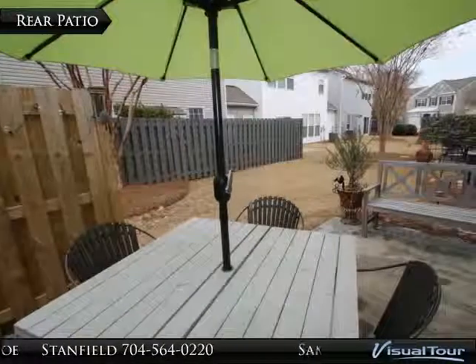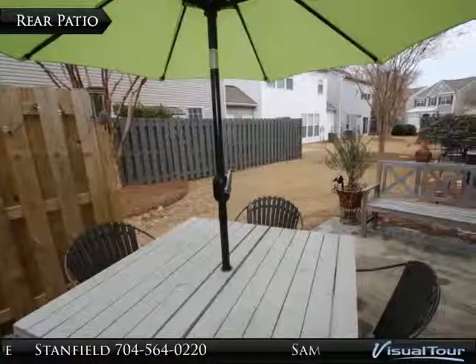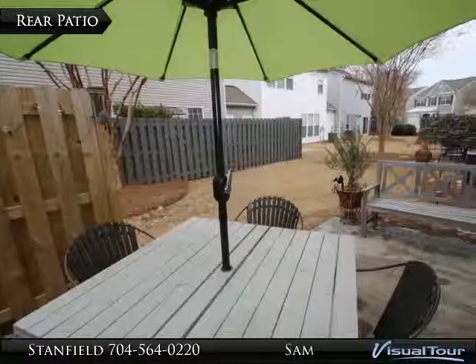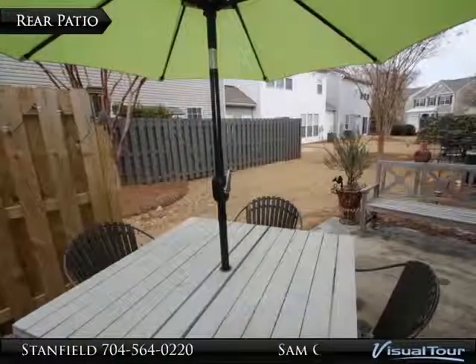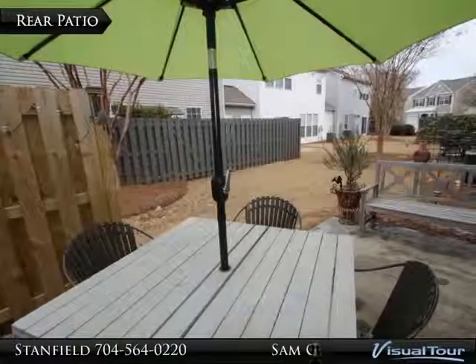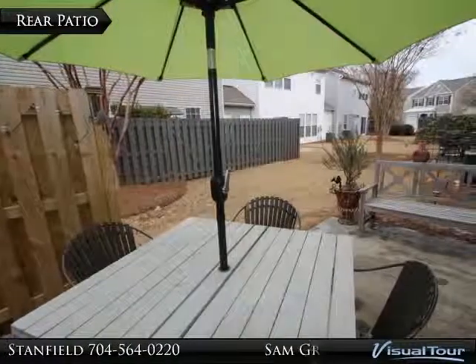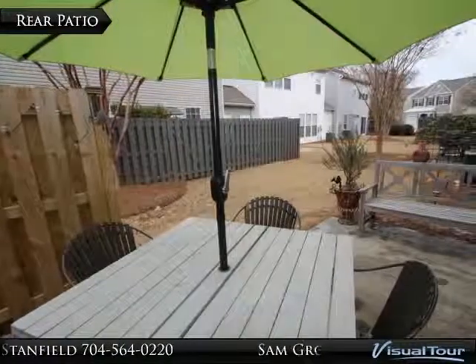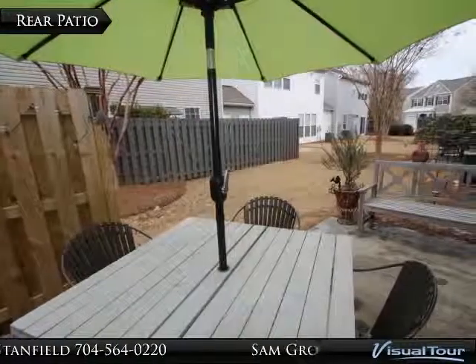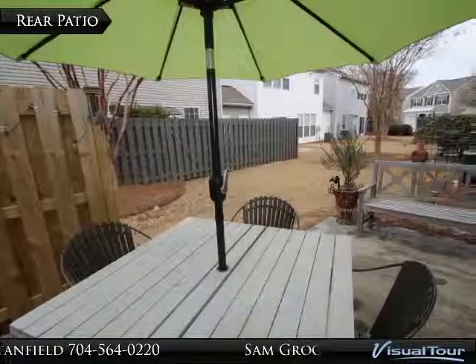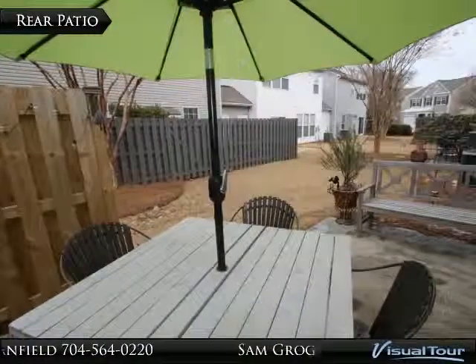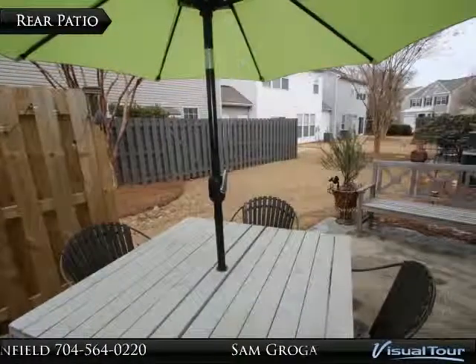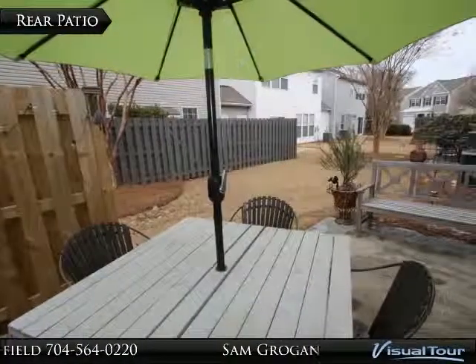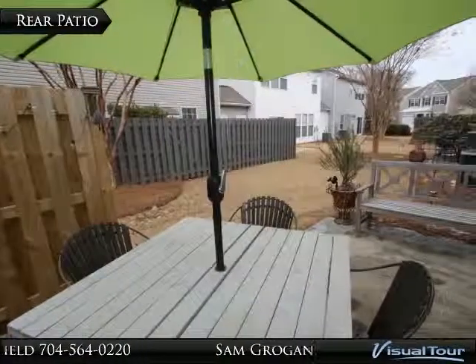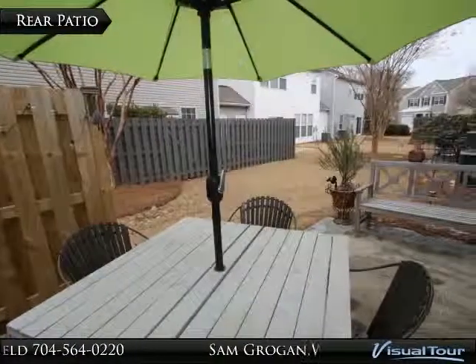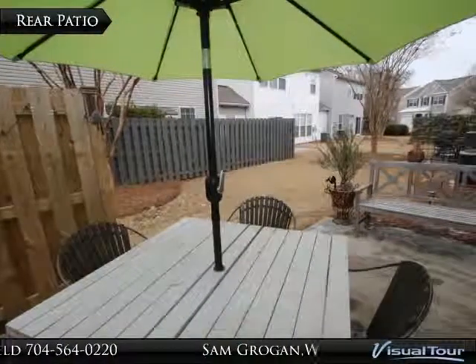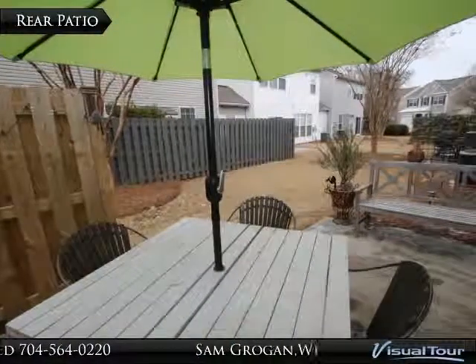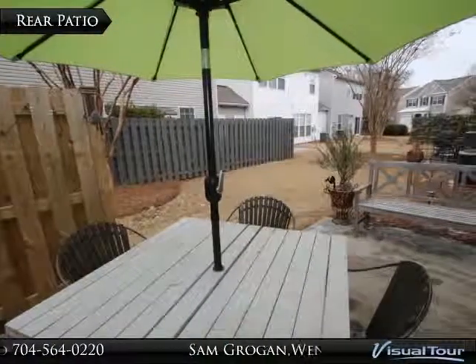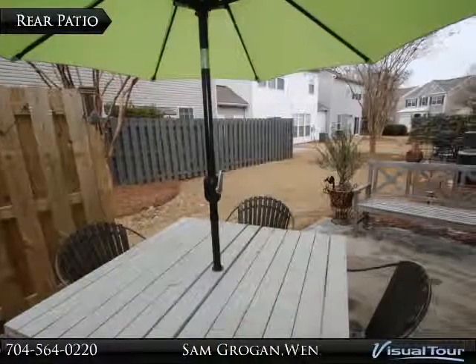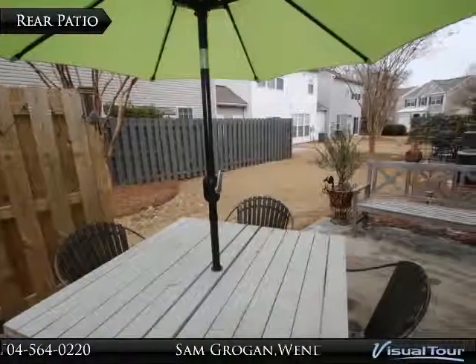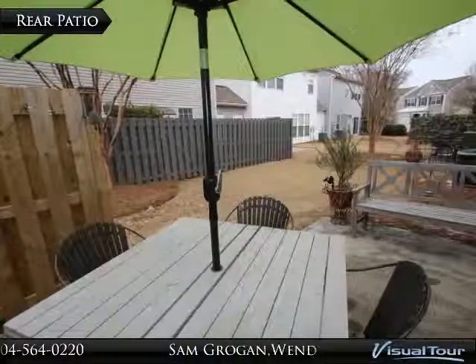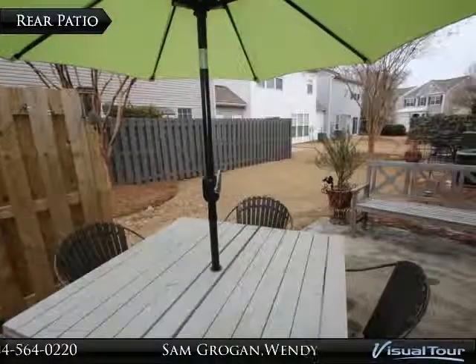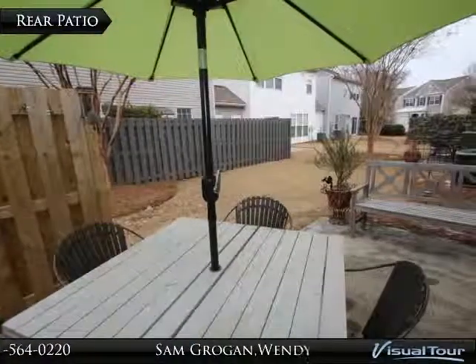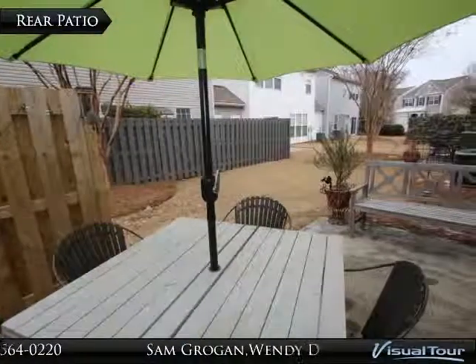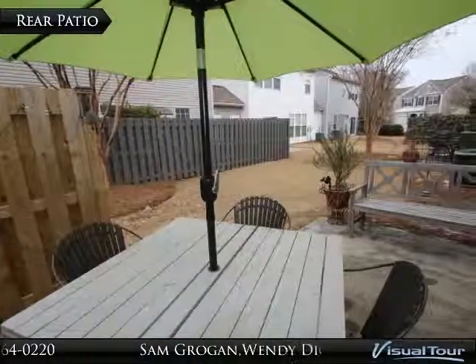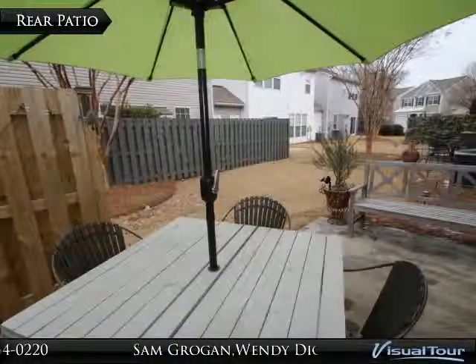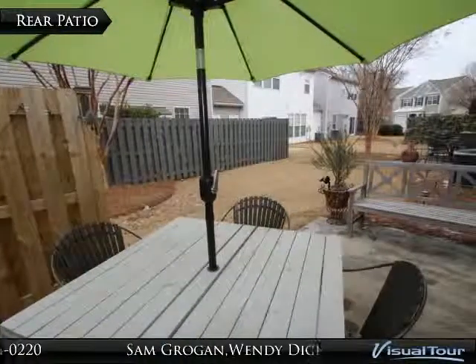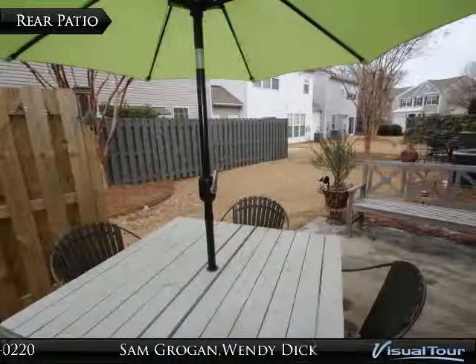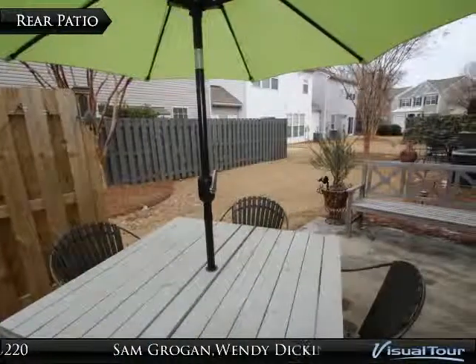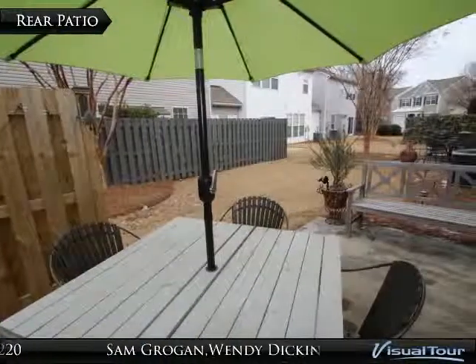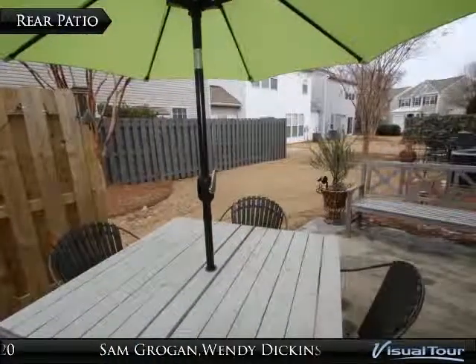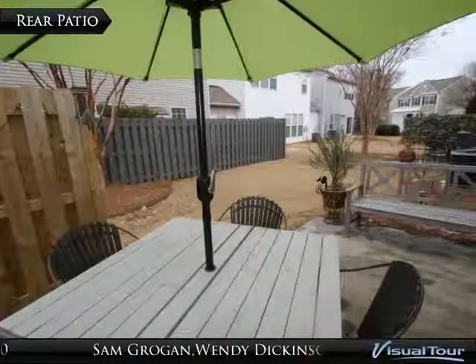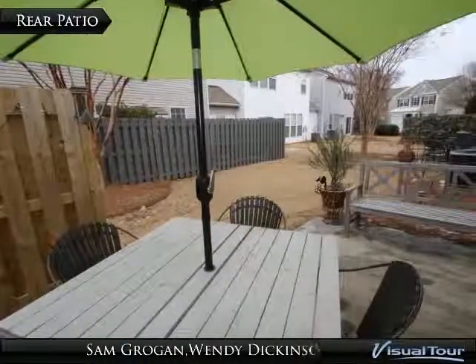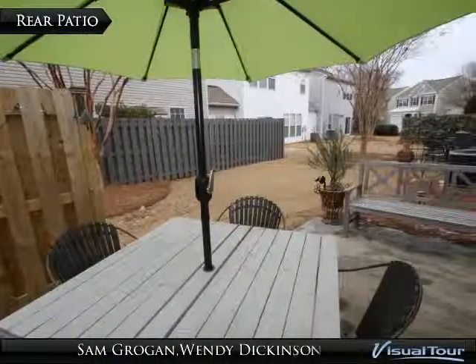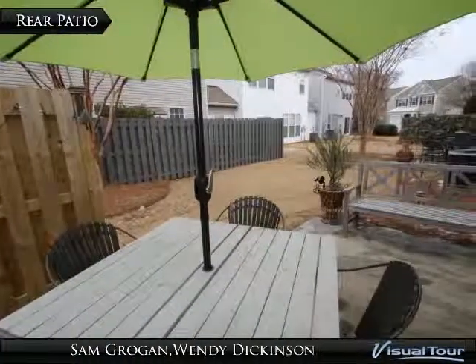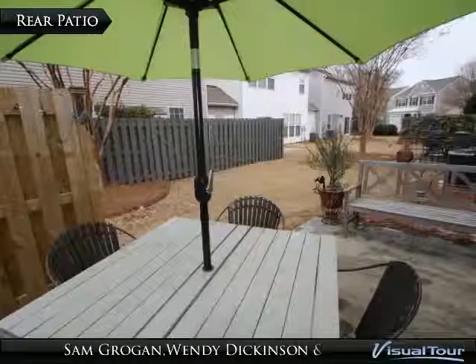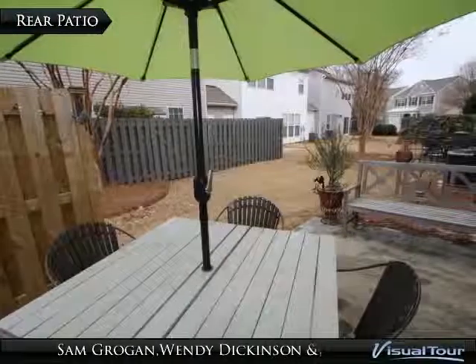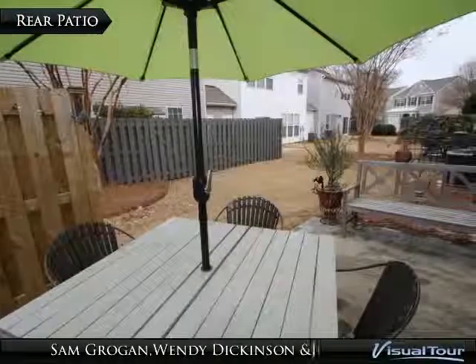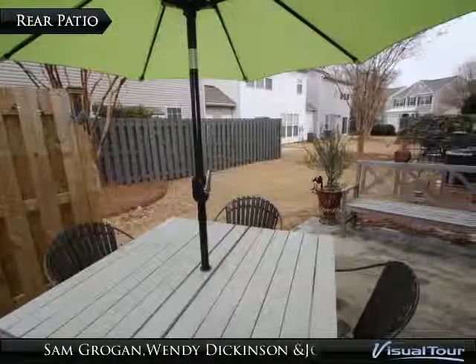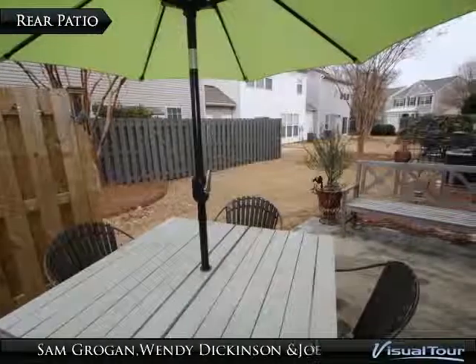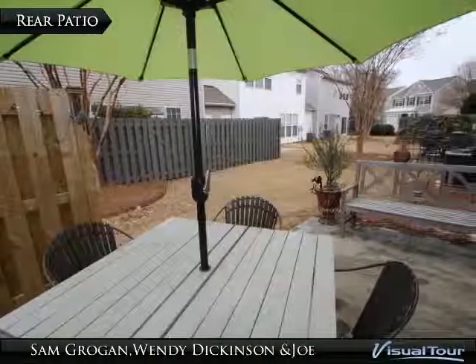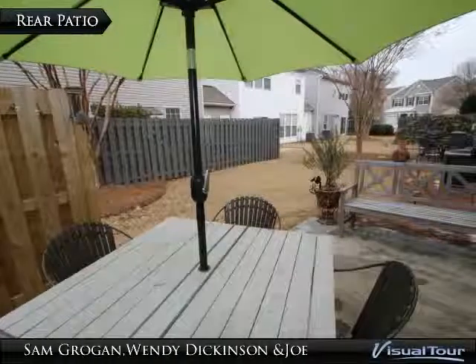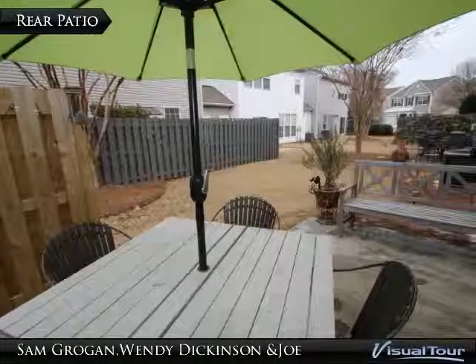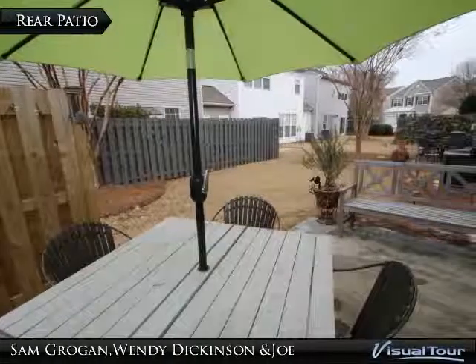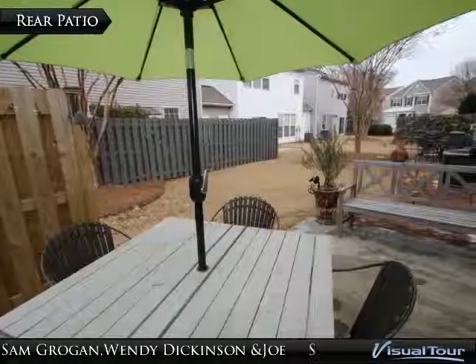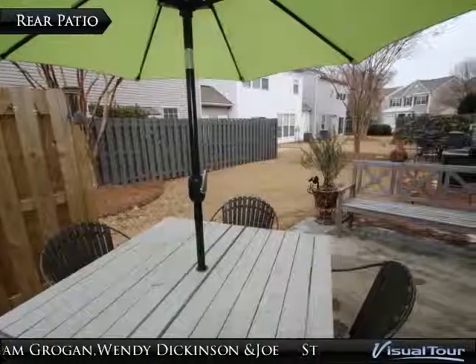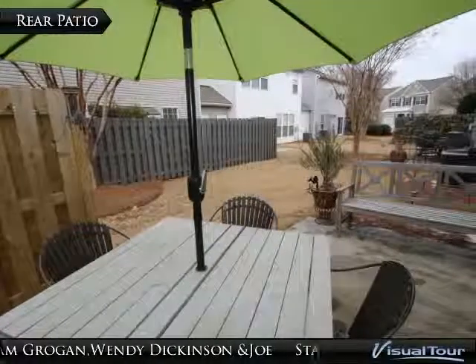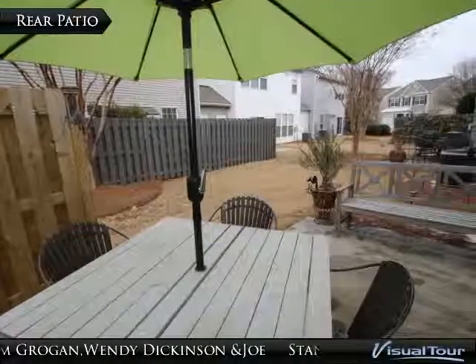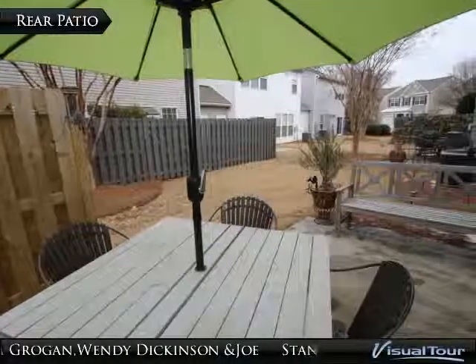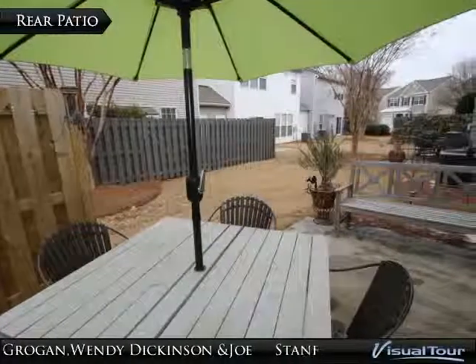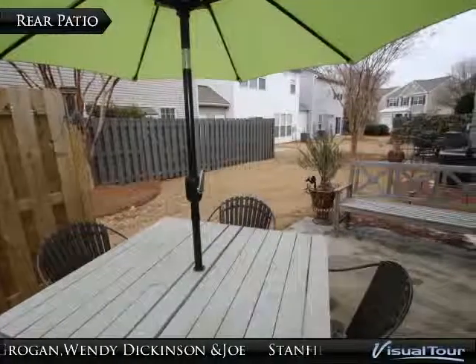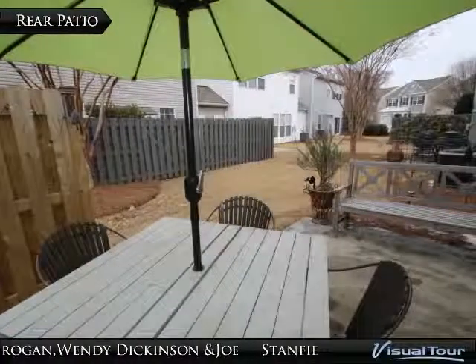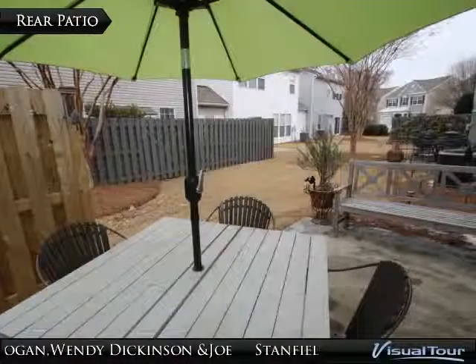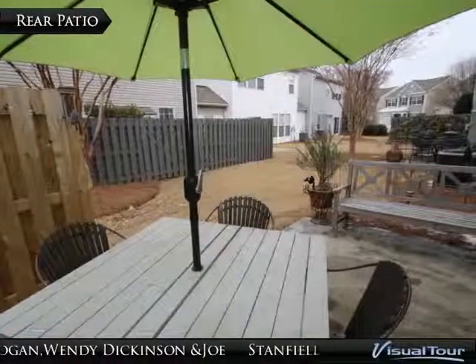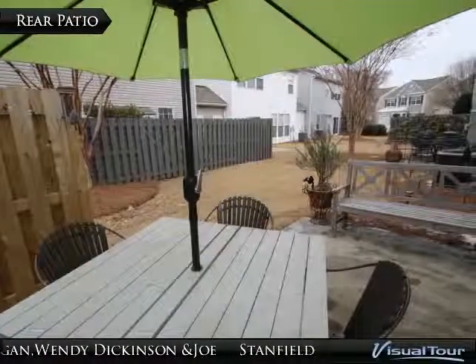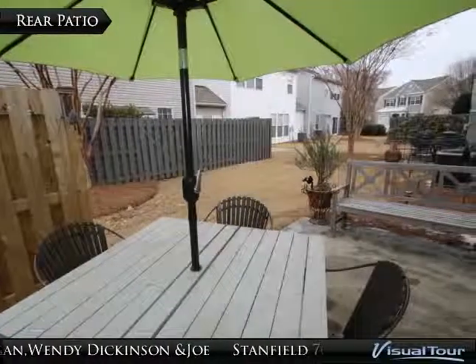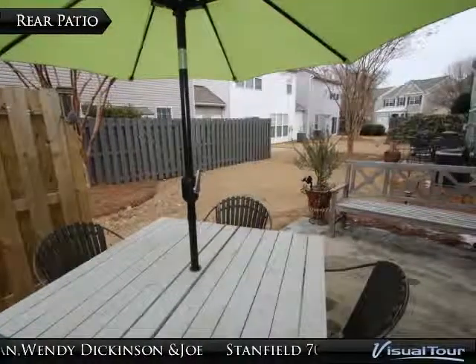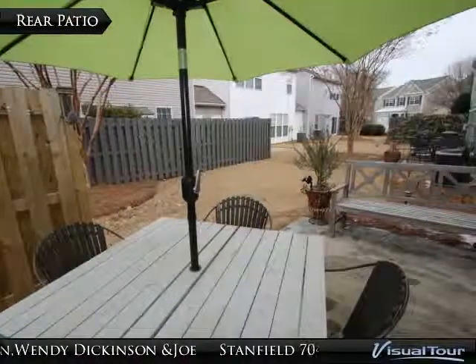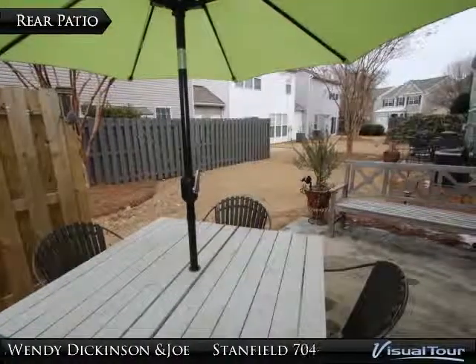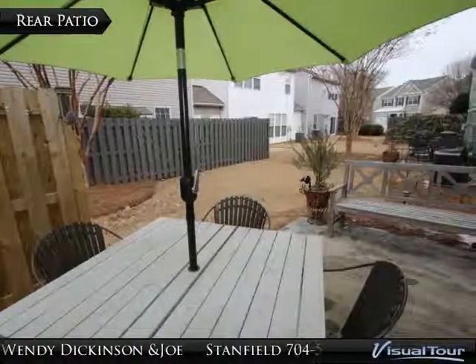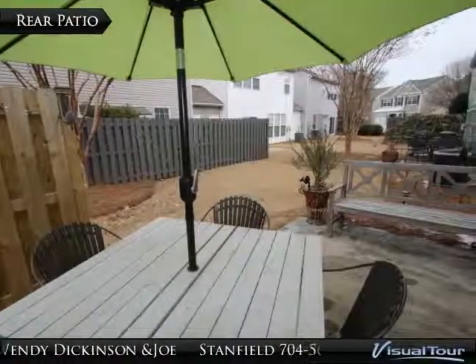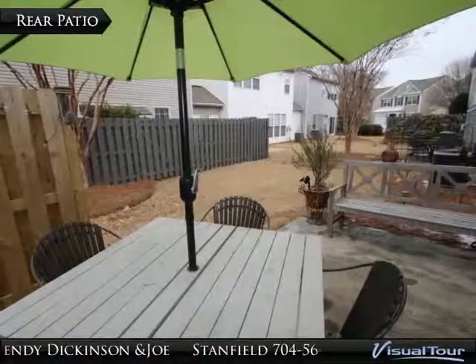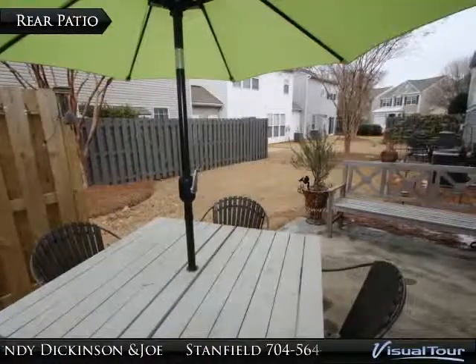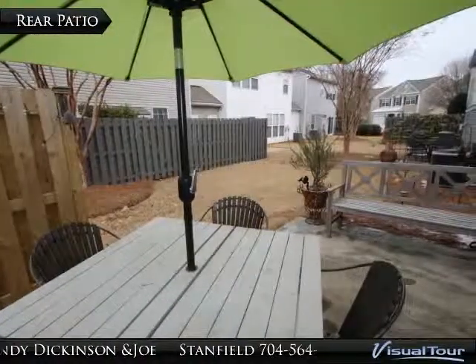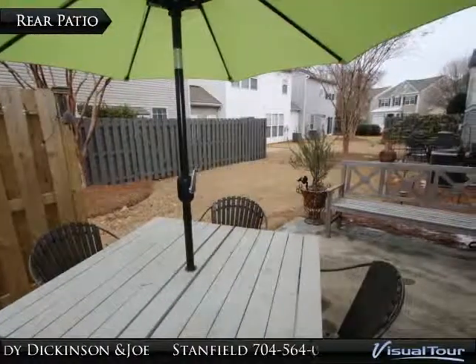The rear patio is partially enclosed and is the perfect place for walking pets or enjoying all of the weather that the Carolinas has to offer.